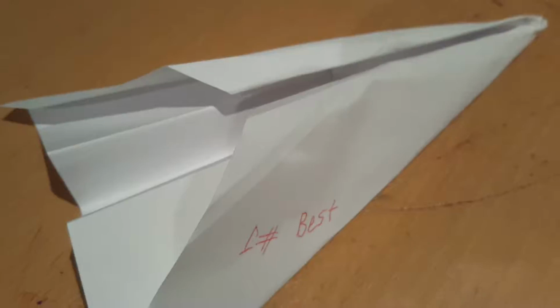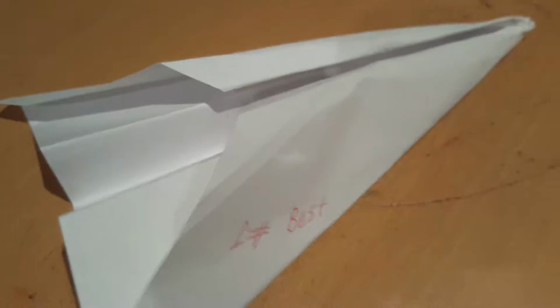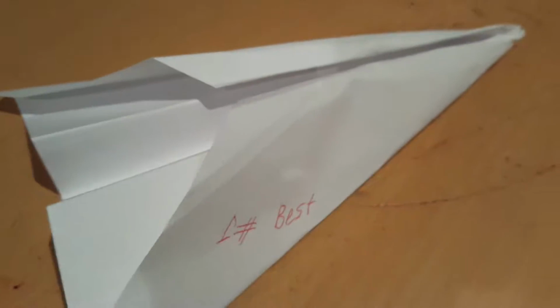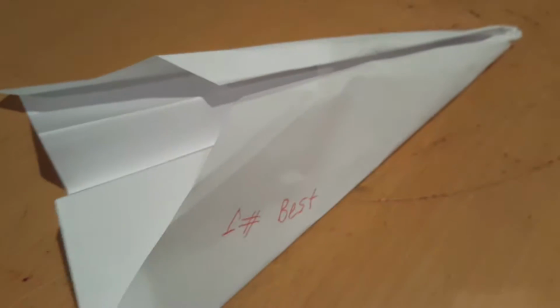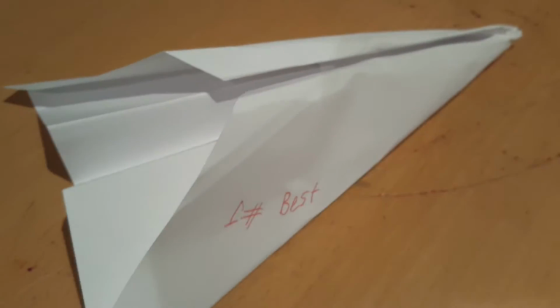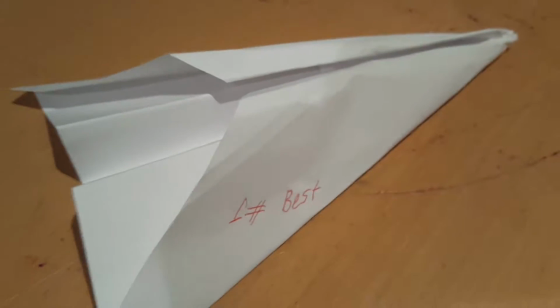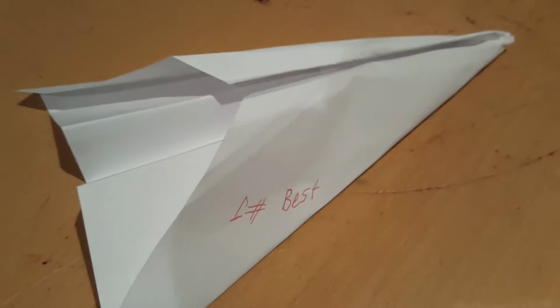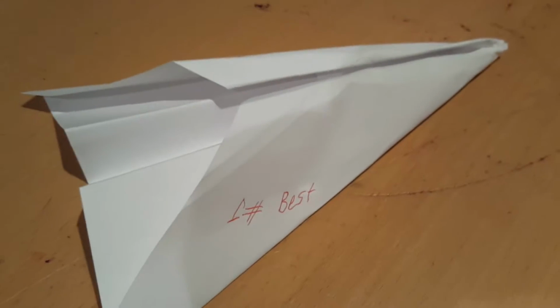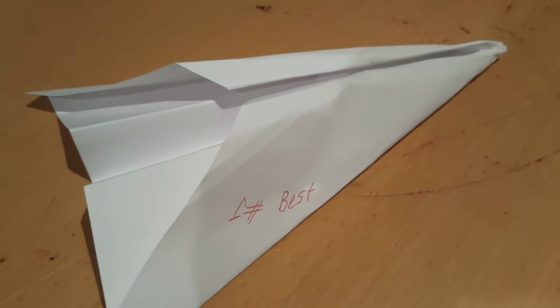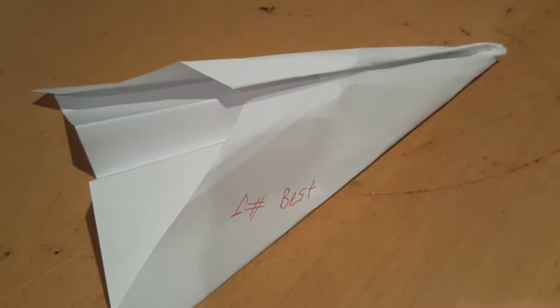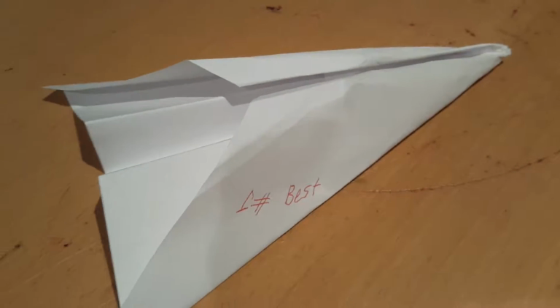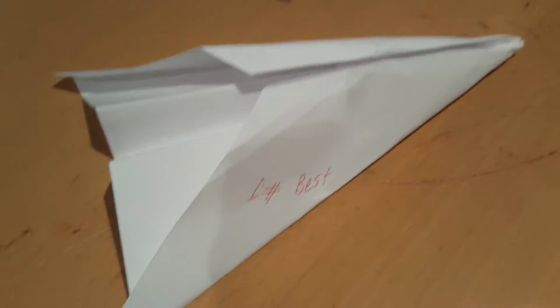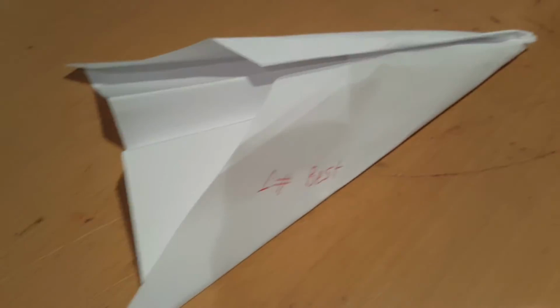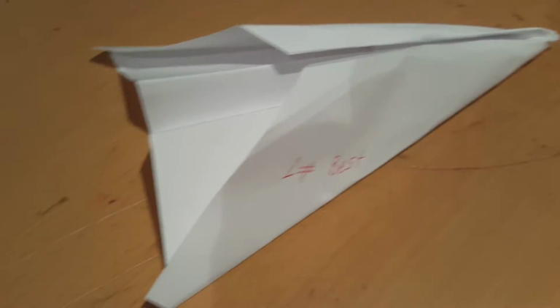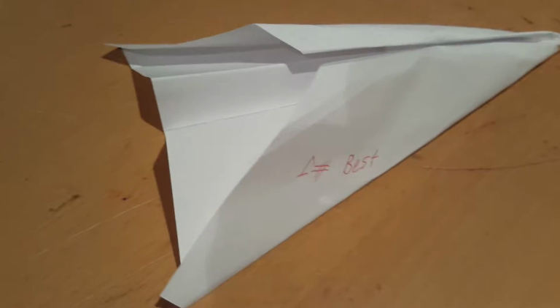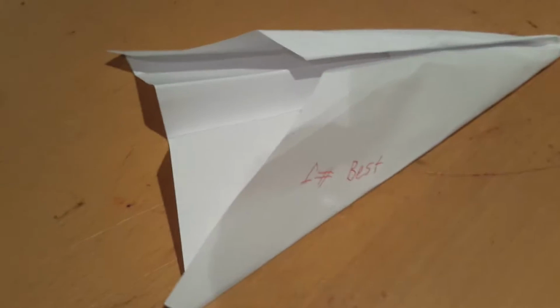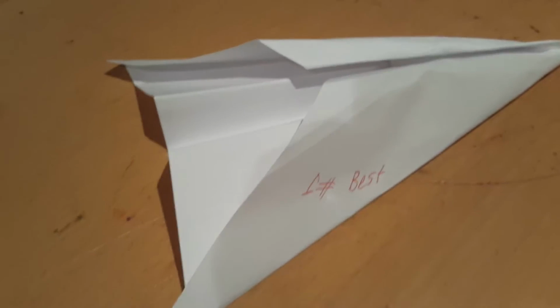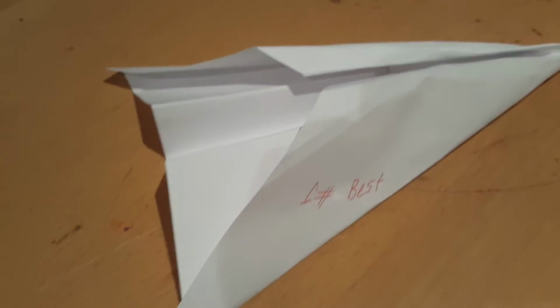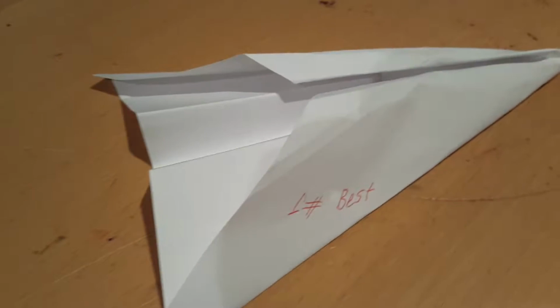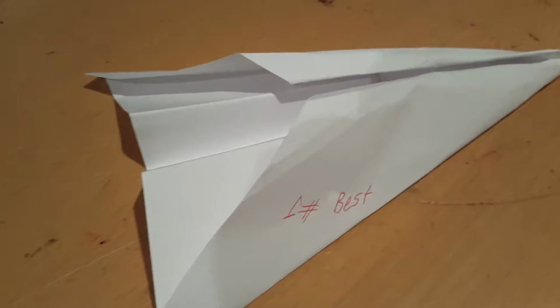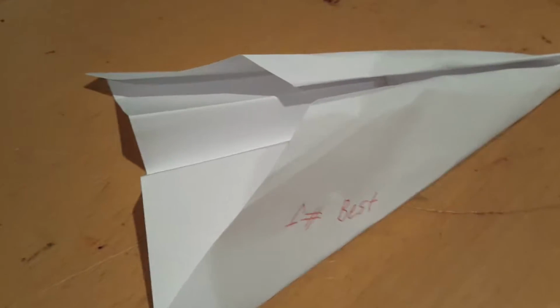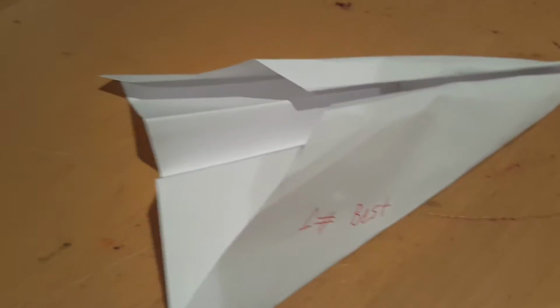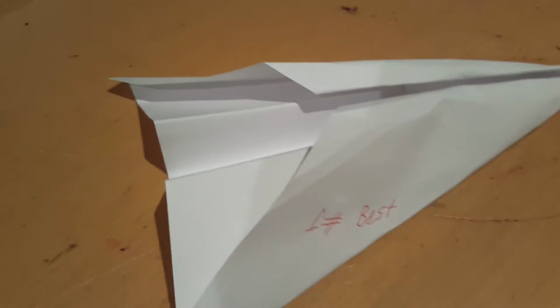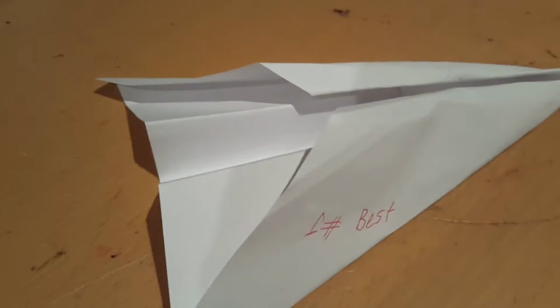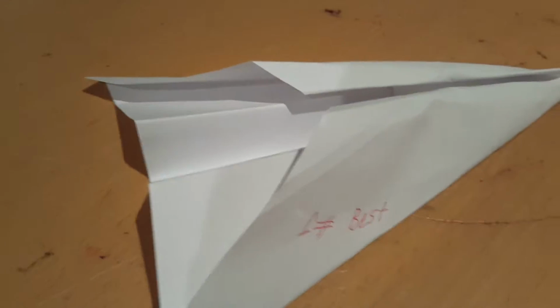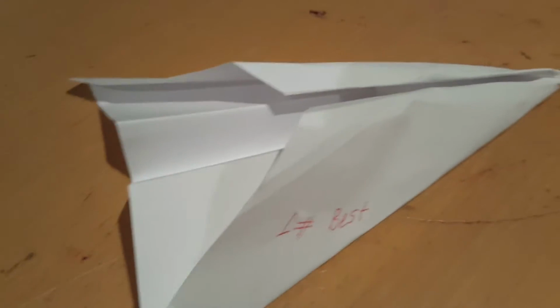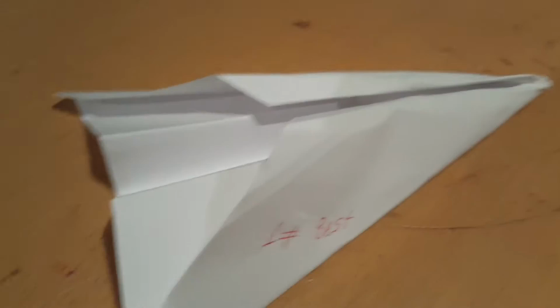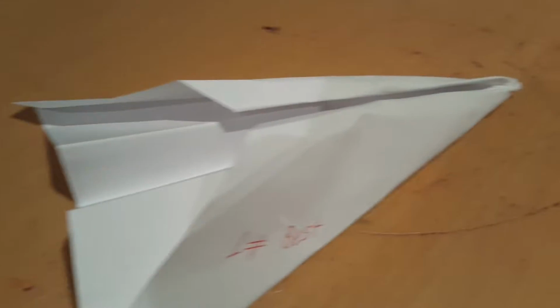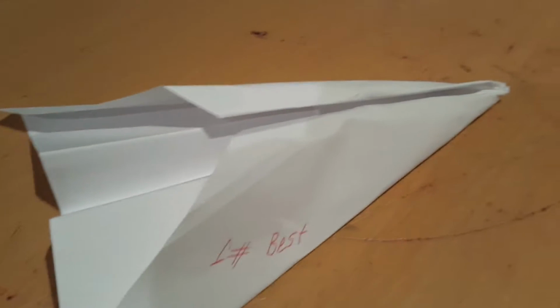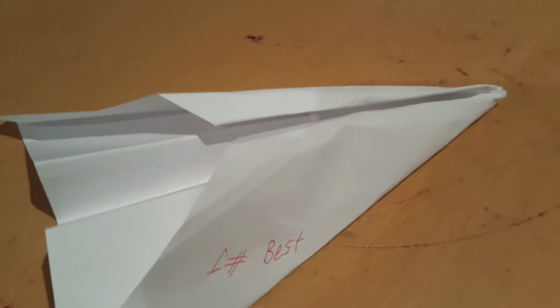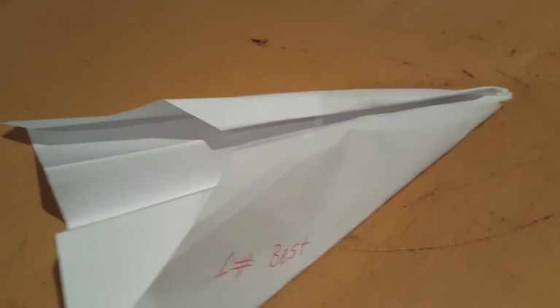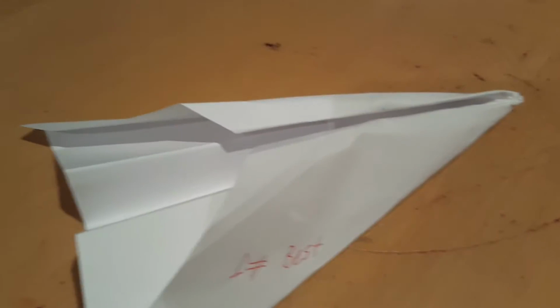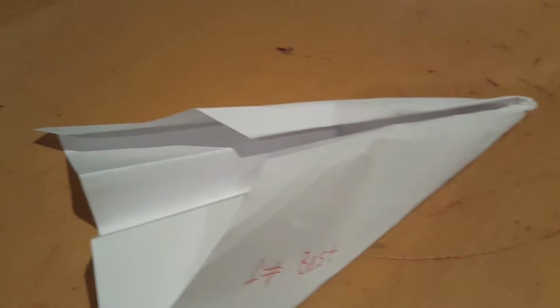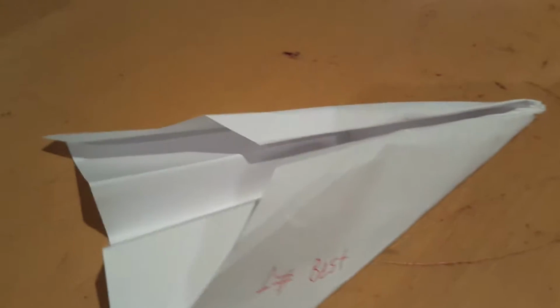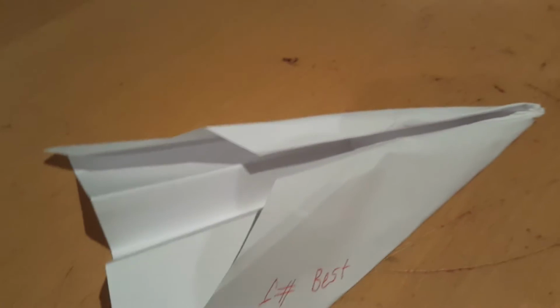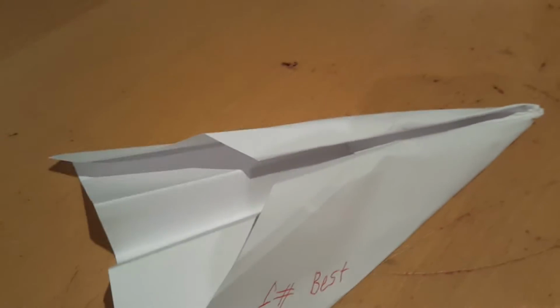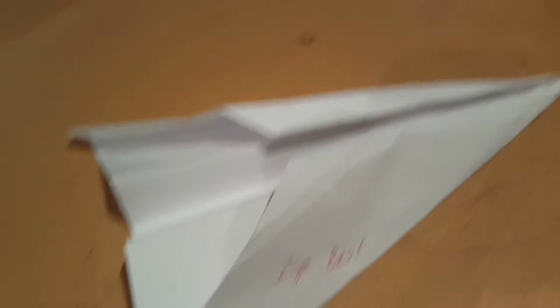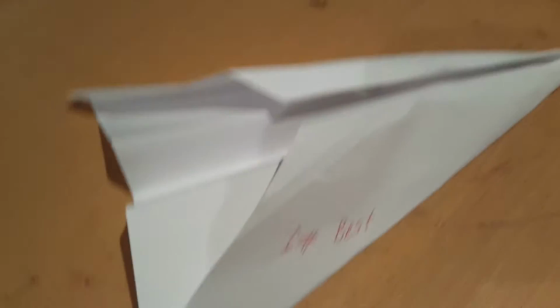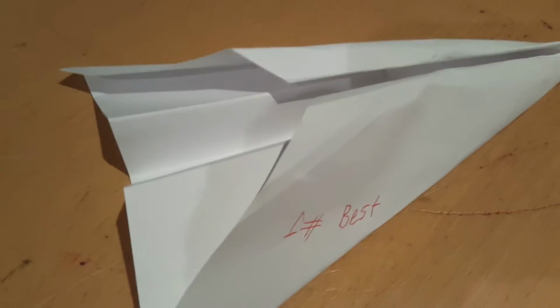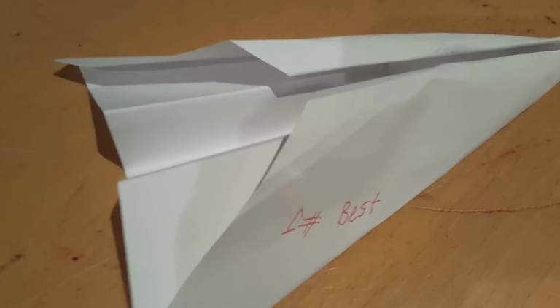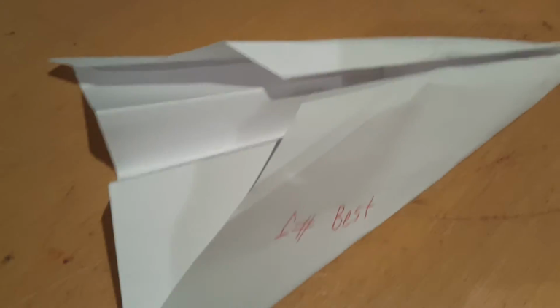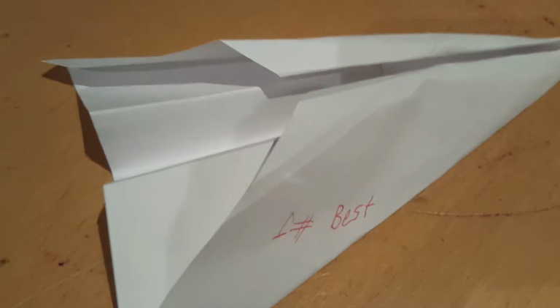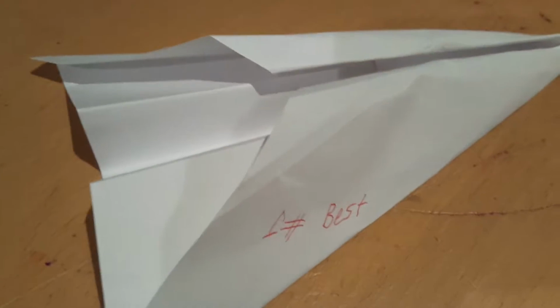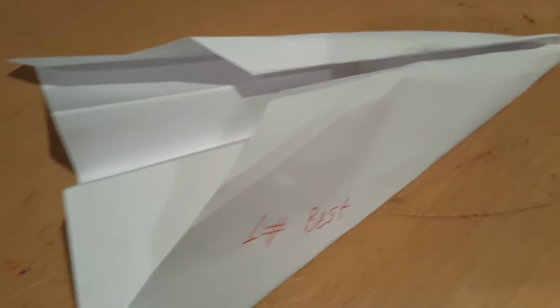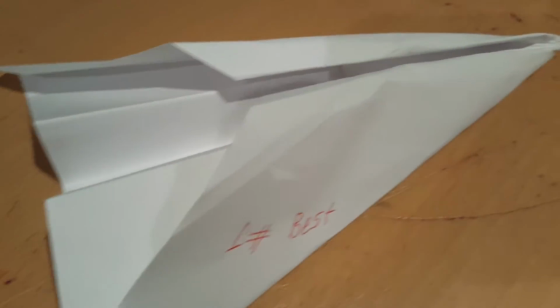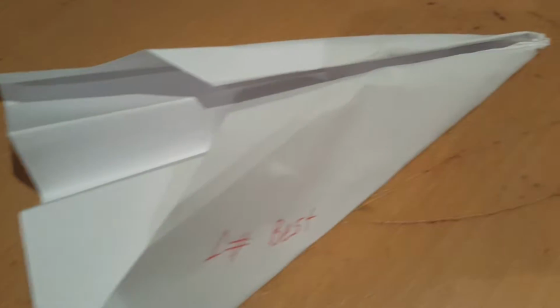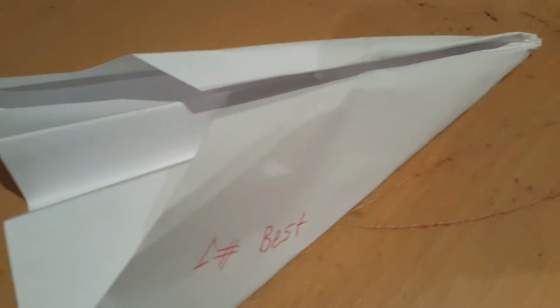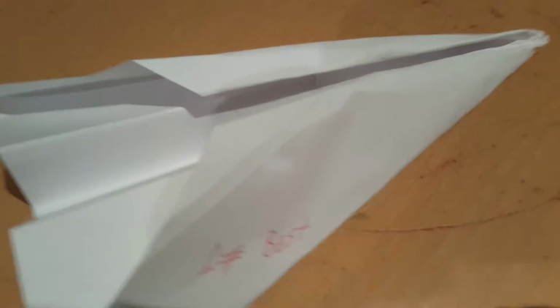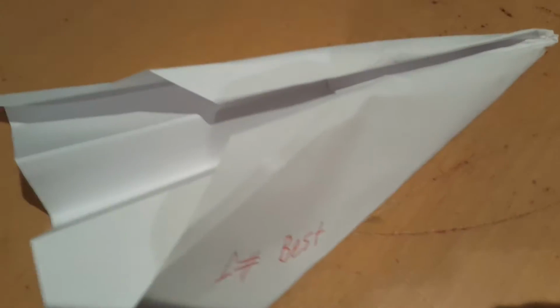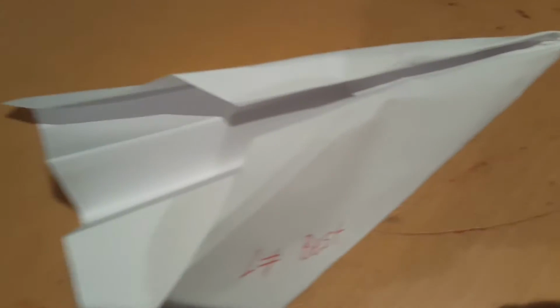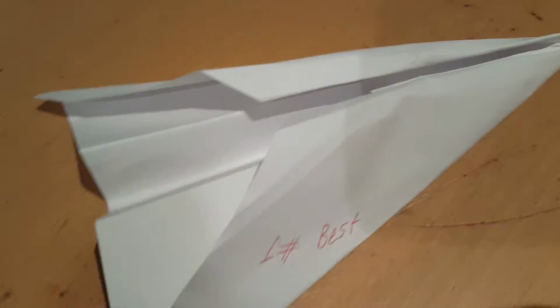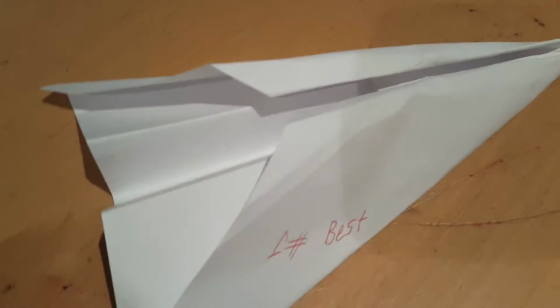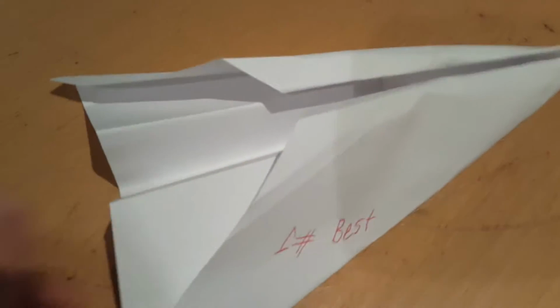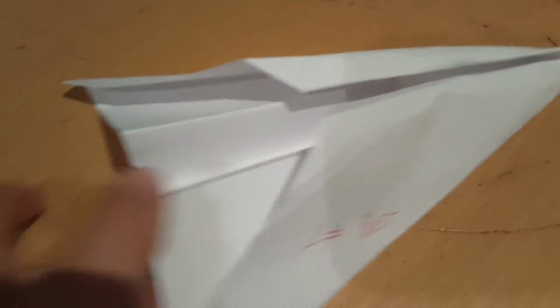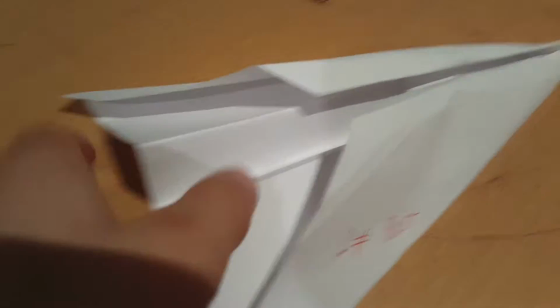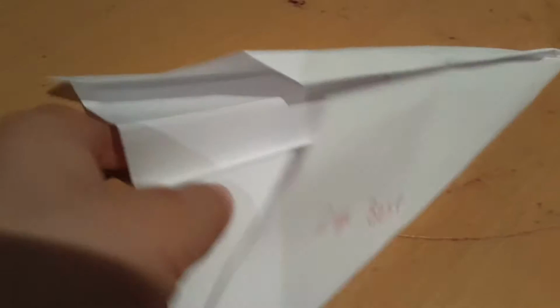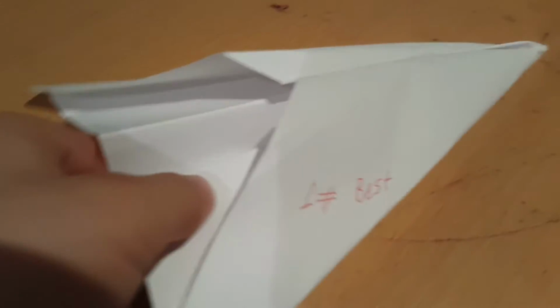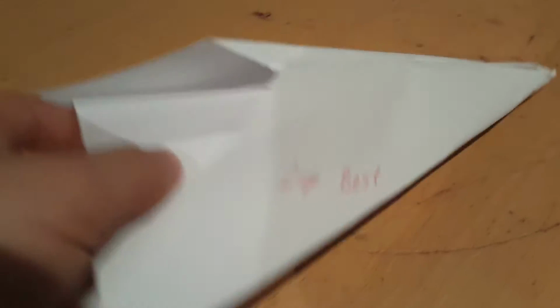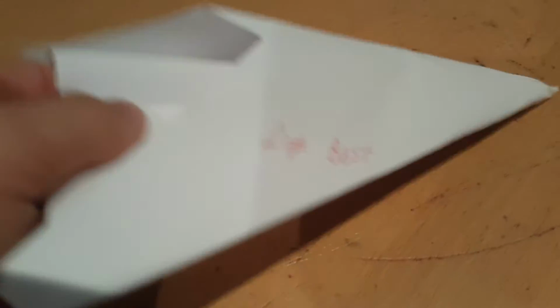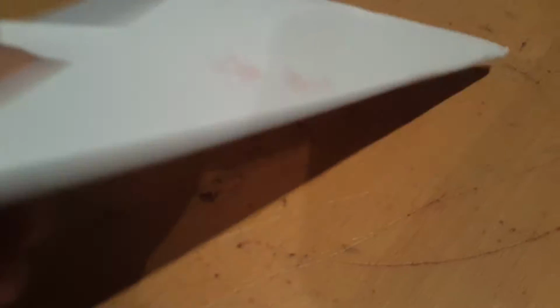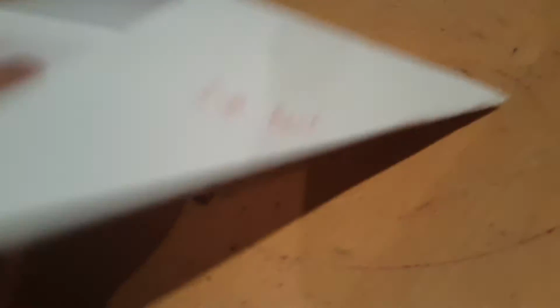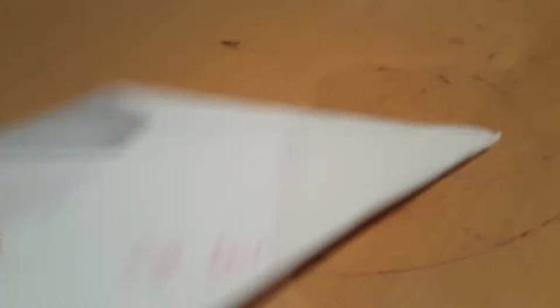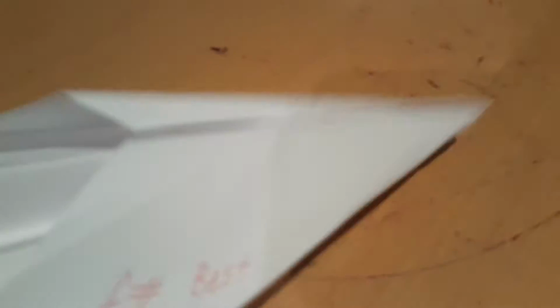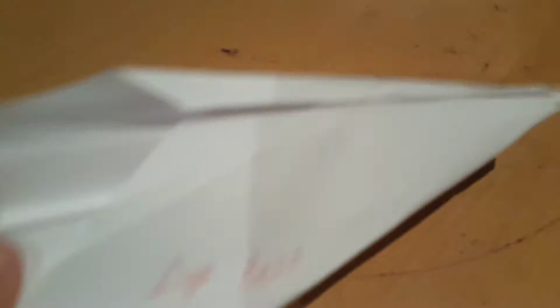My name is Blake and I'm going to be showing you how to make a really good flying plane.